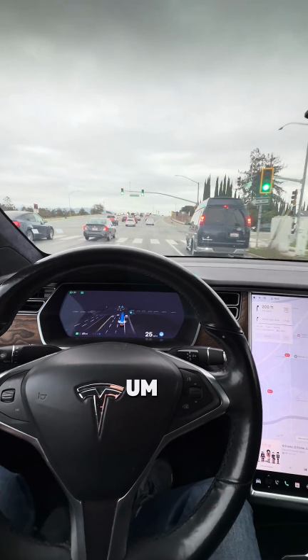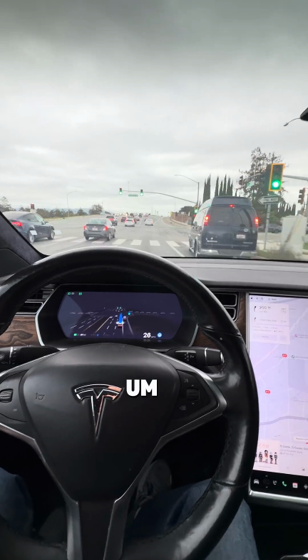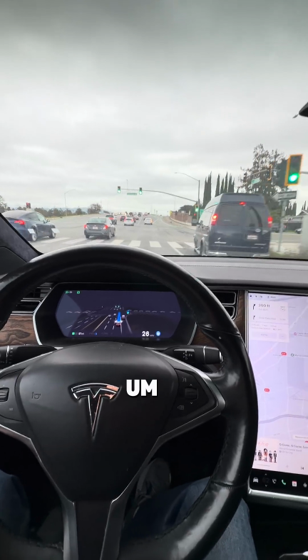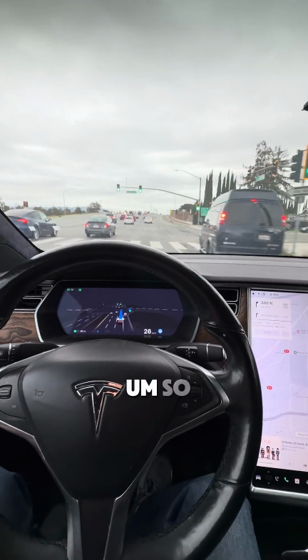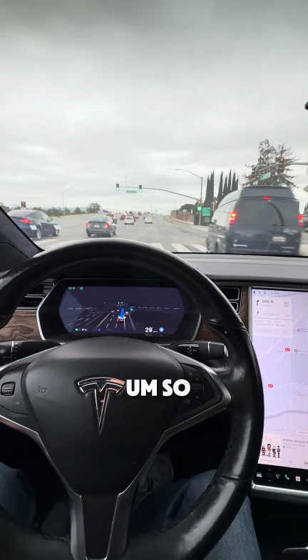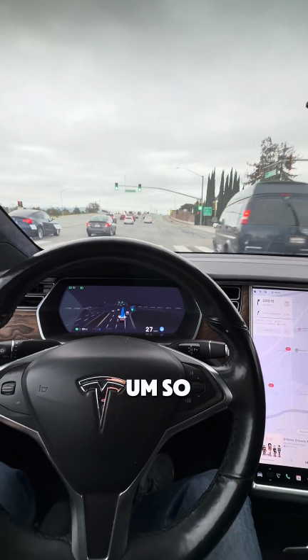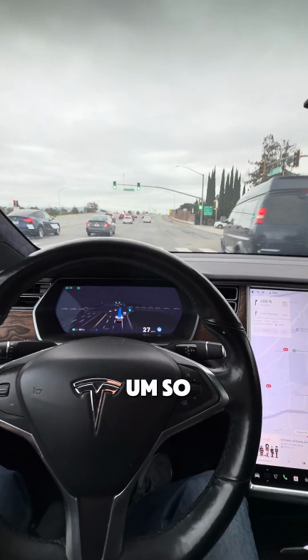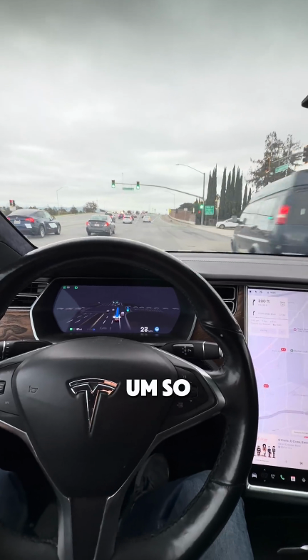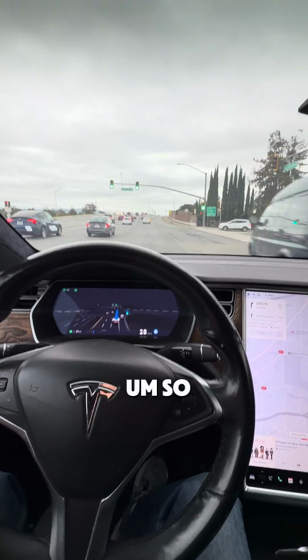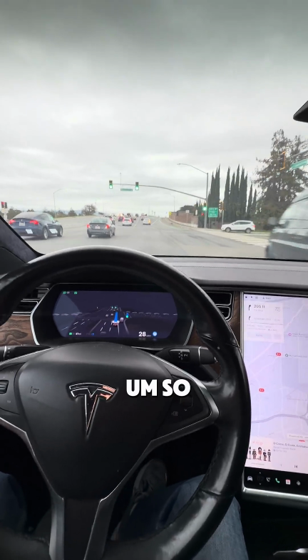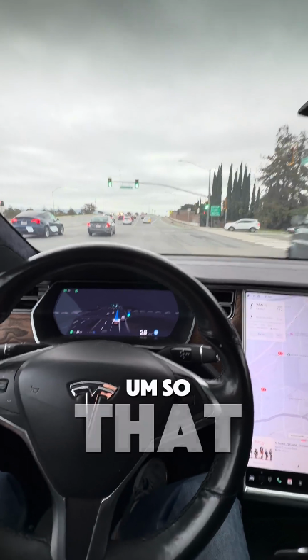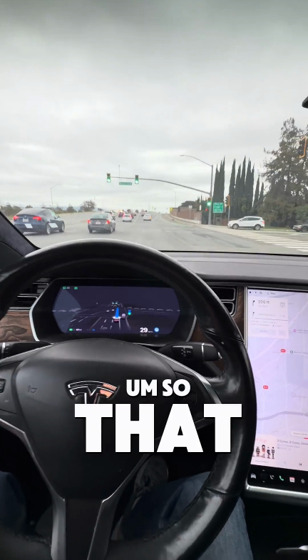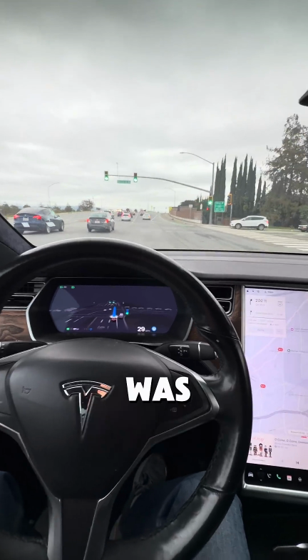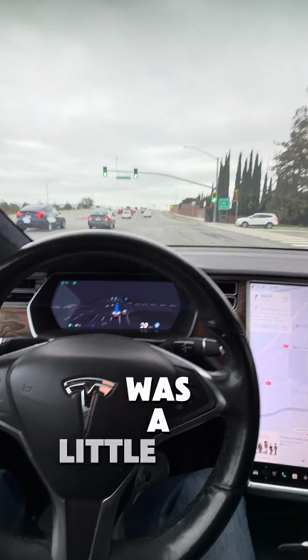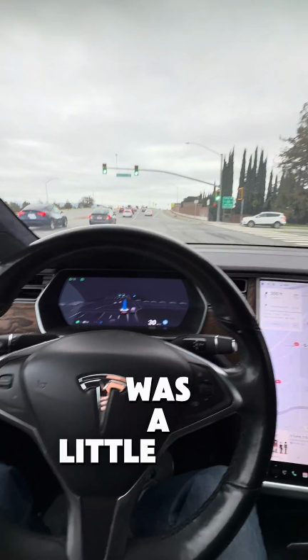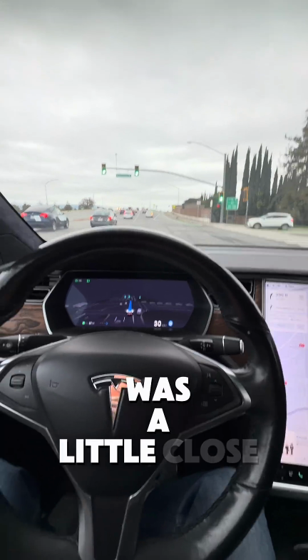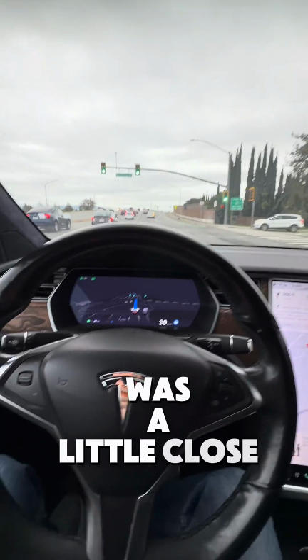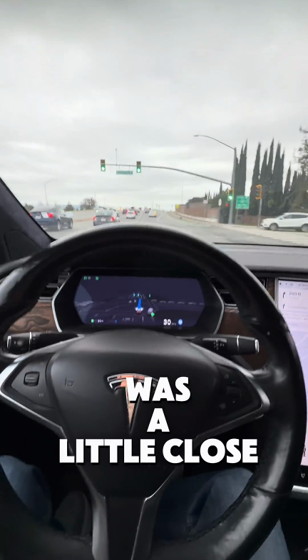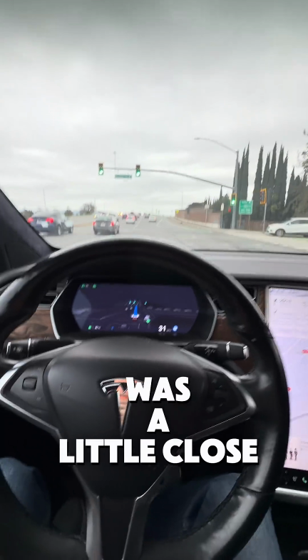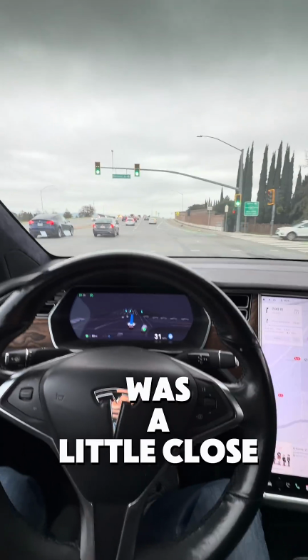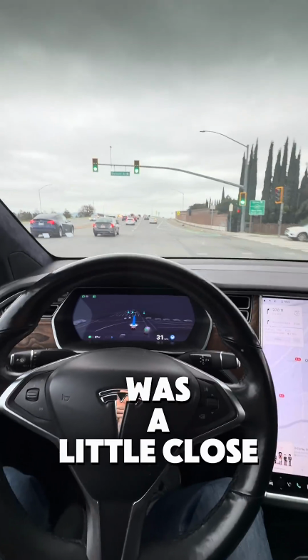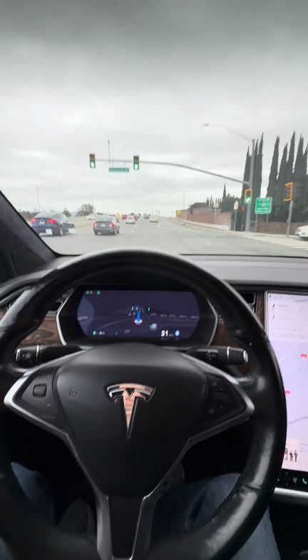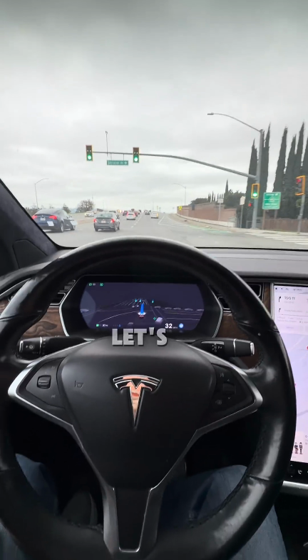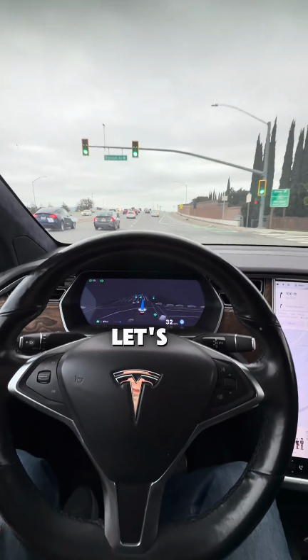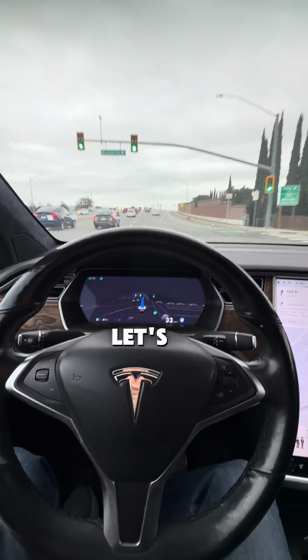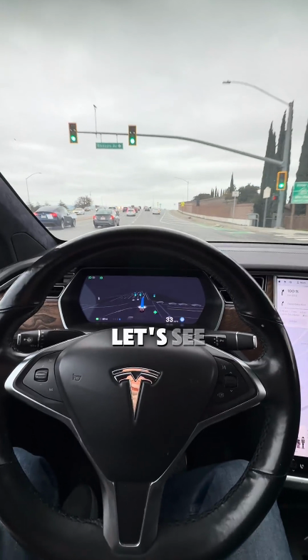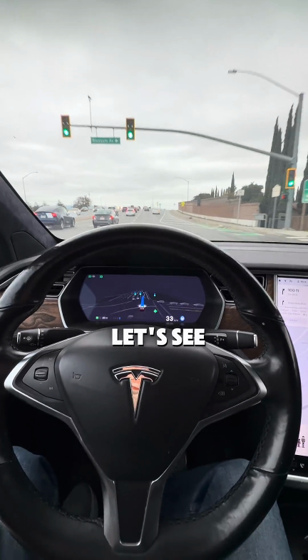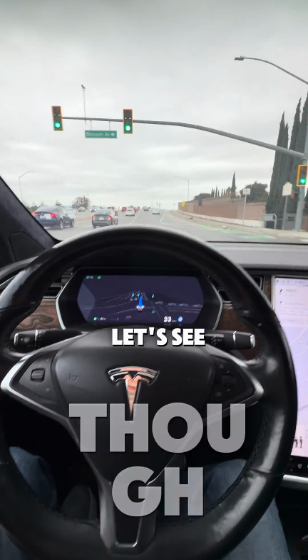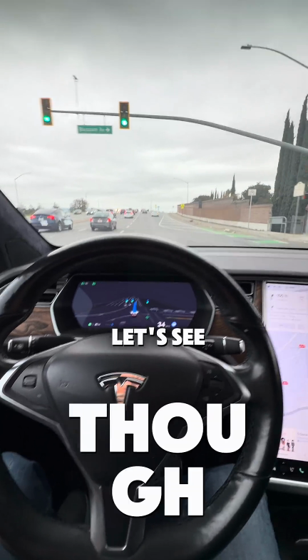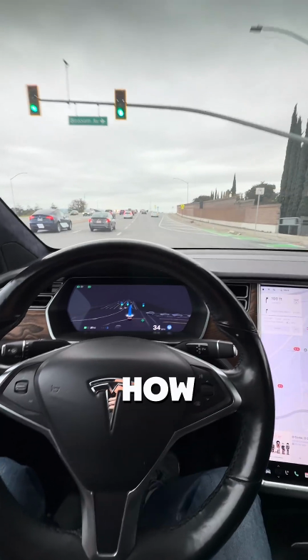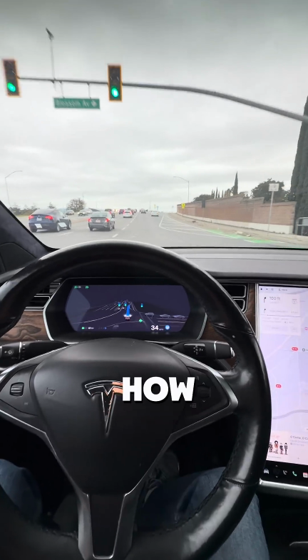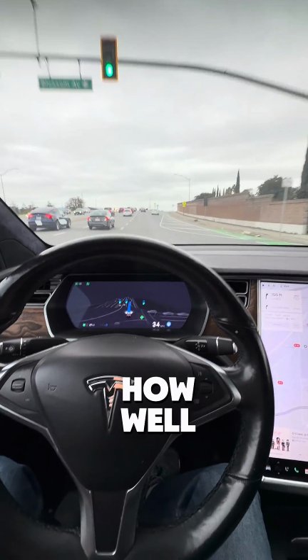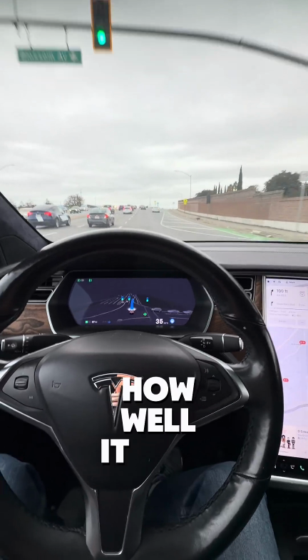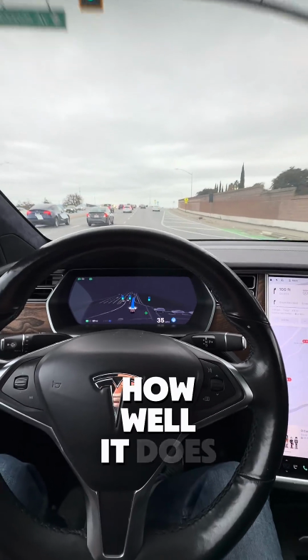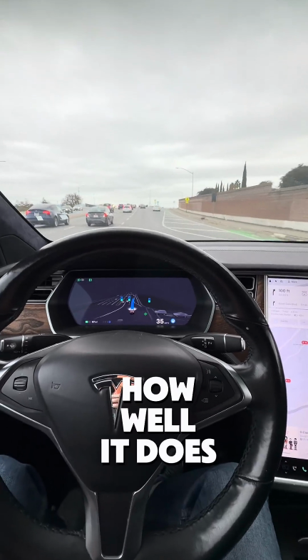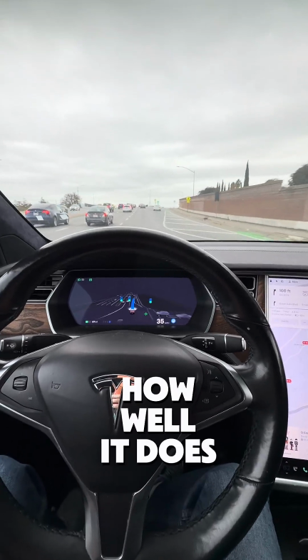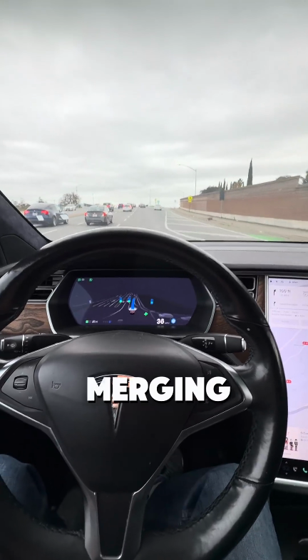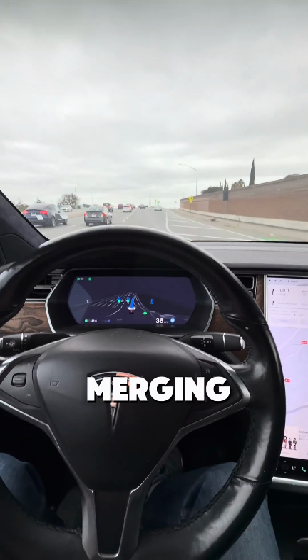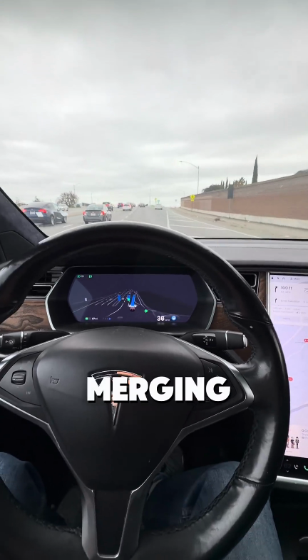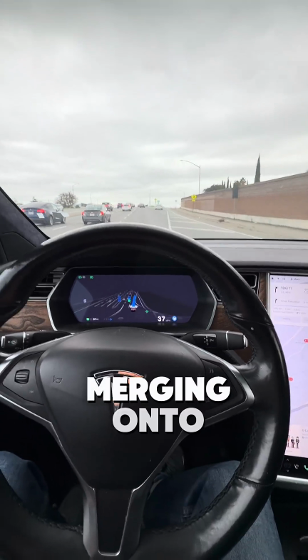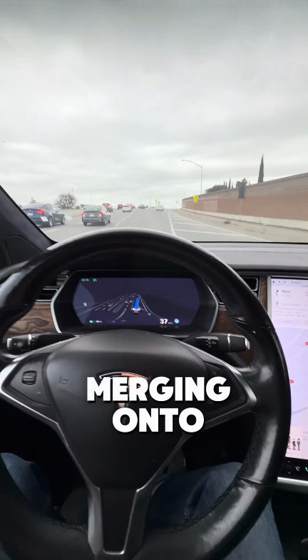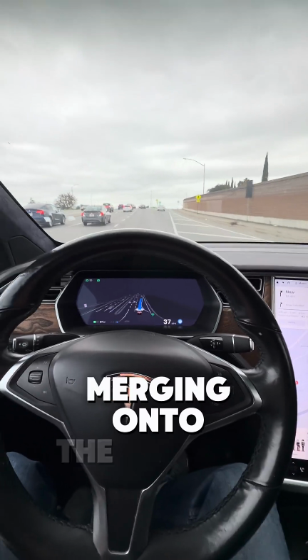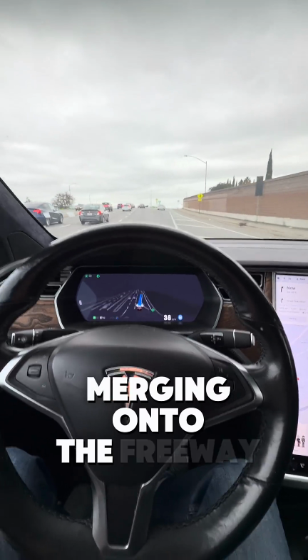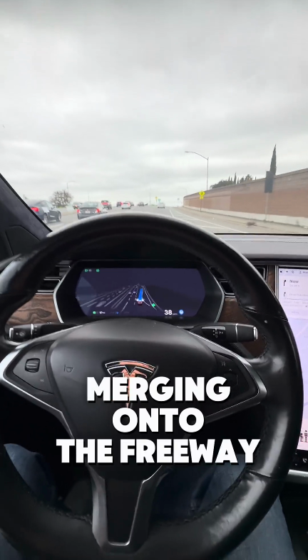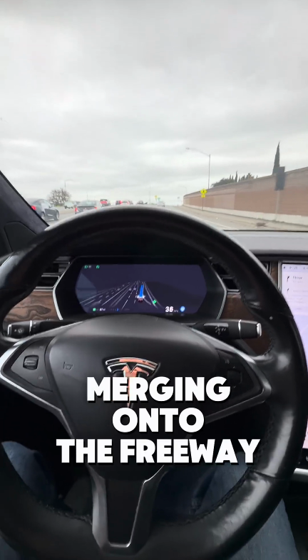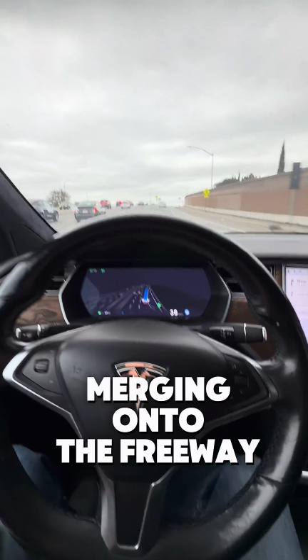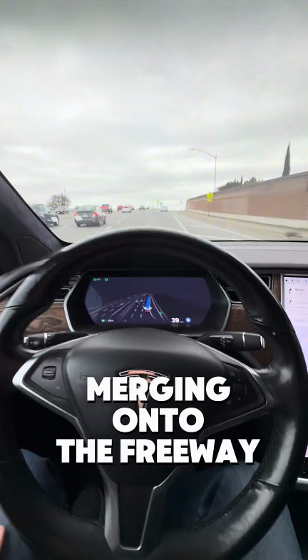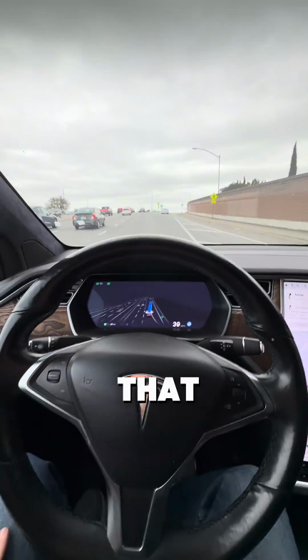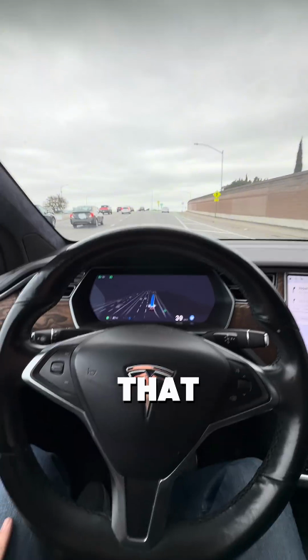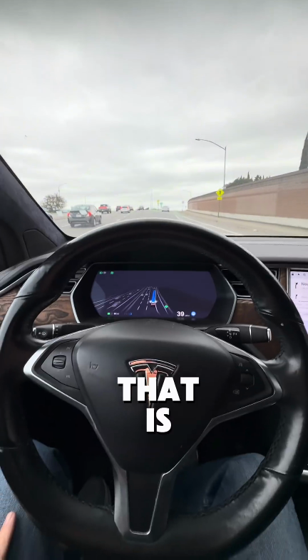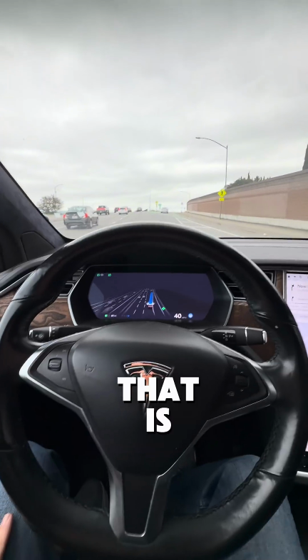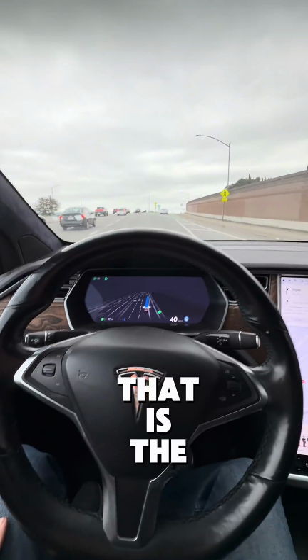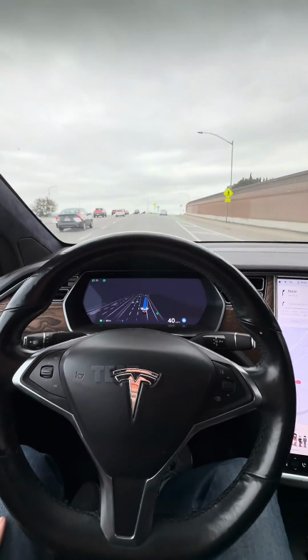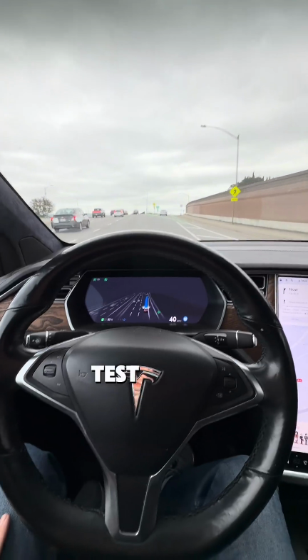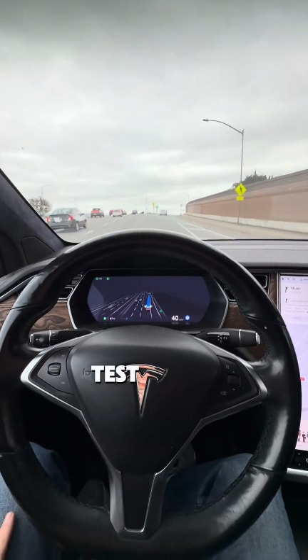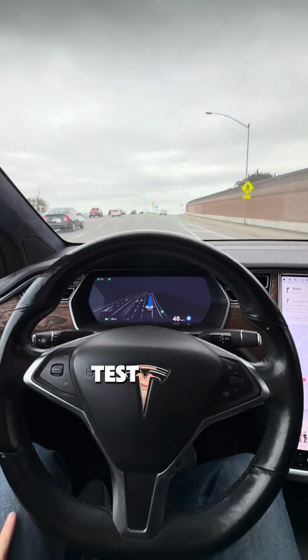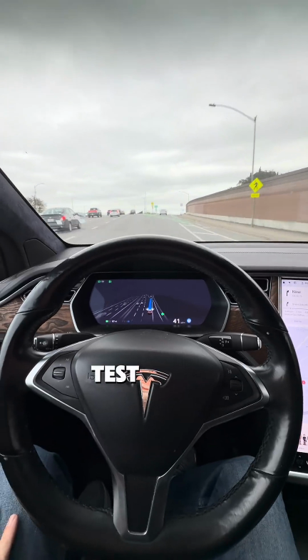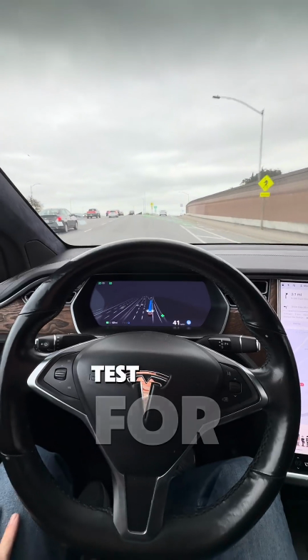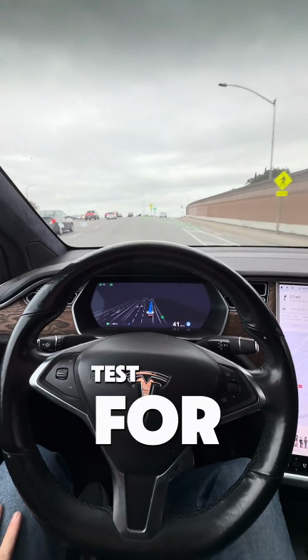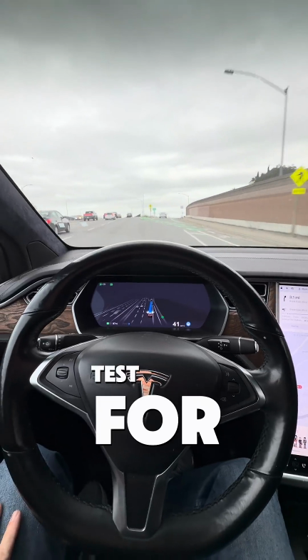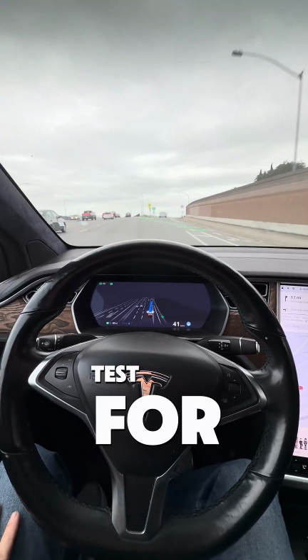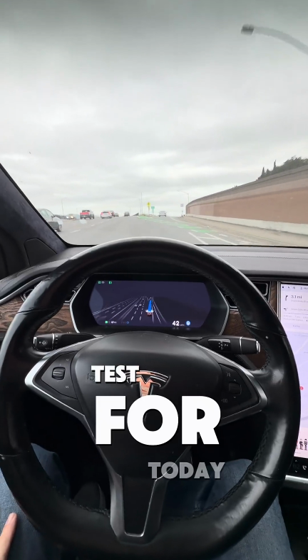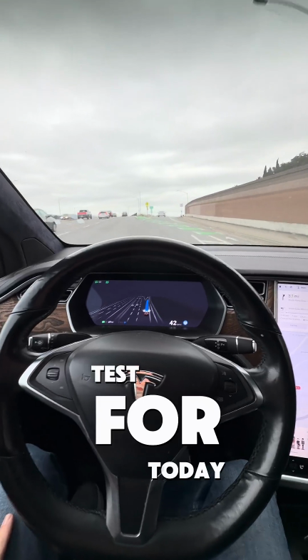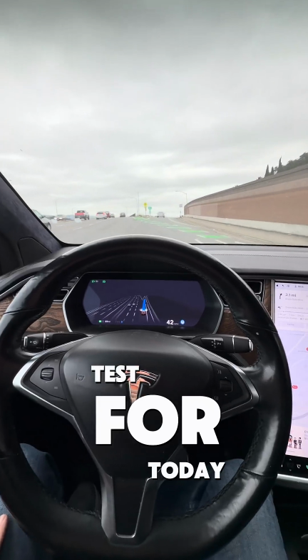That was a little close. Let's see how well it does merging onto the freeway. That is the test for today.